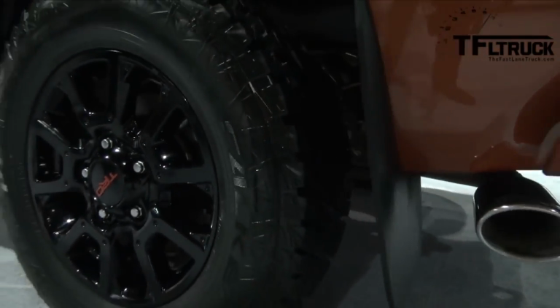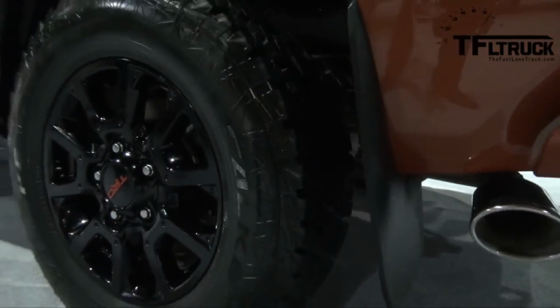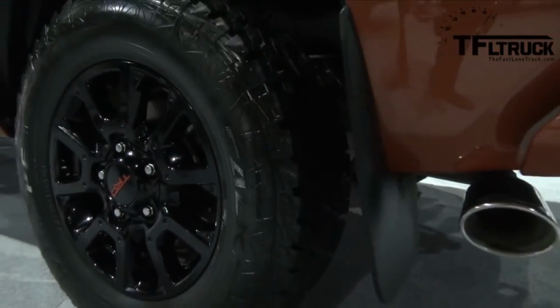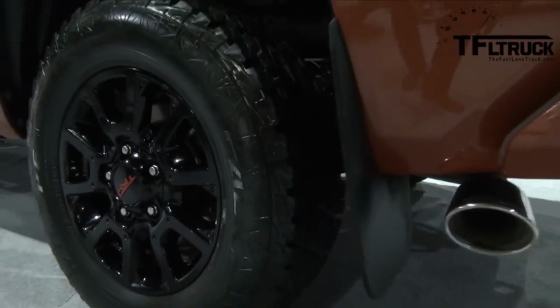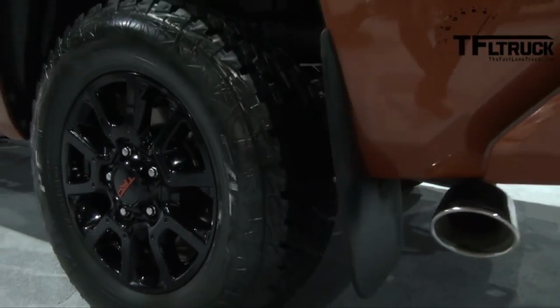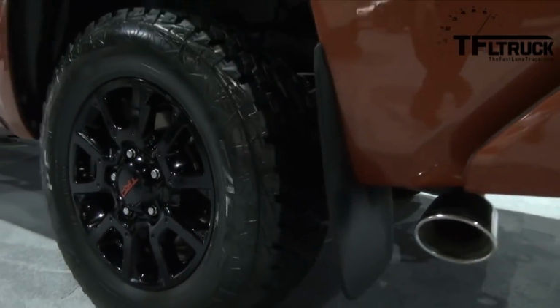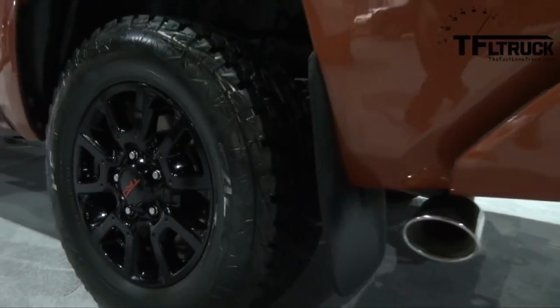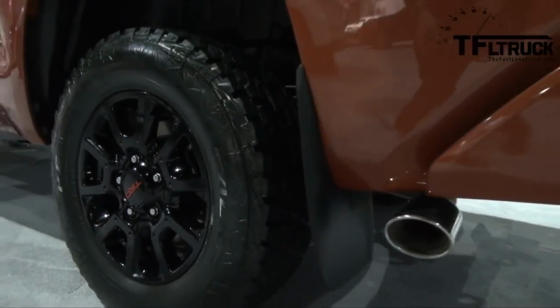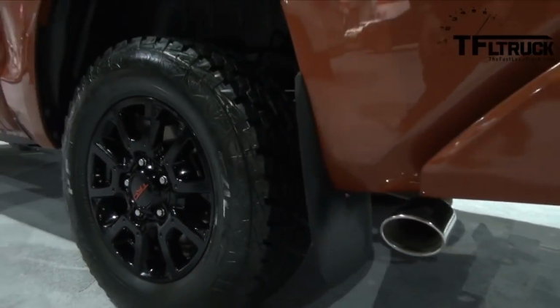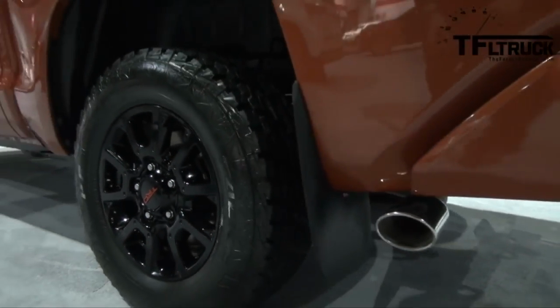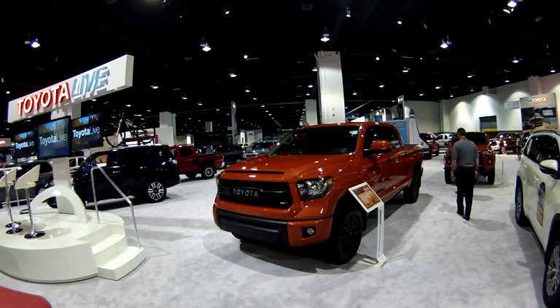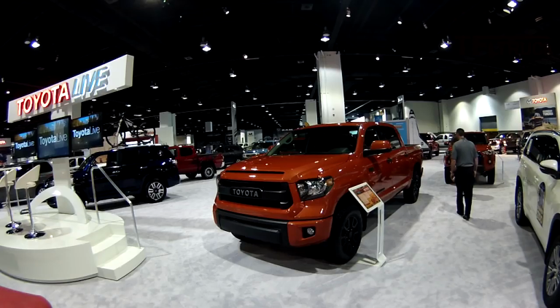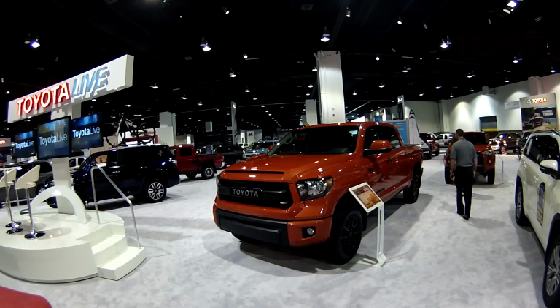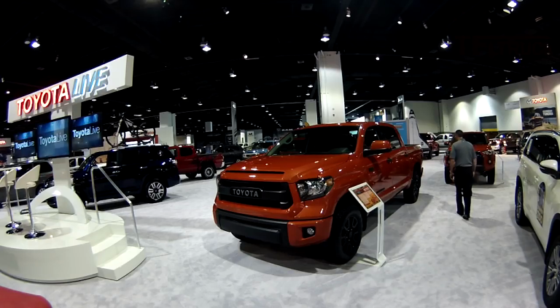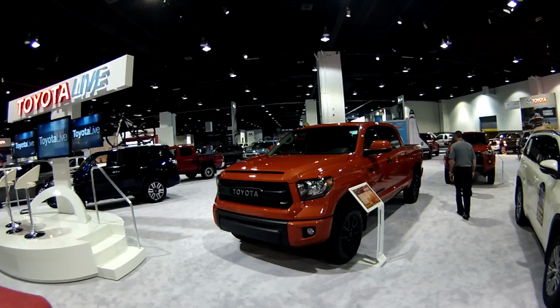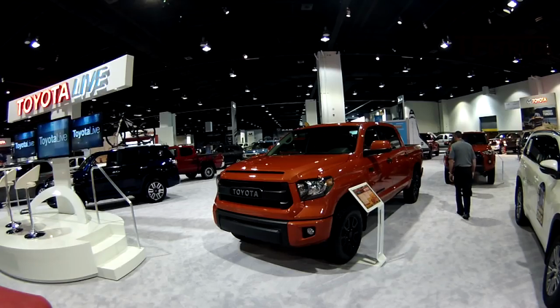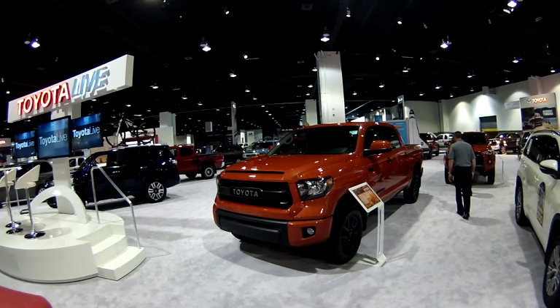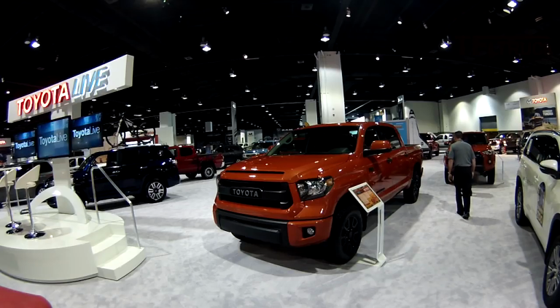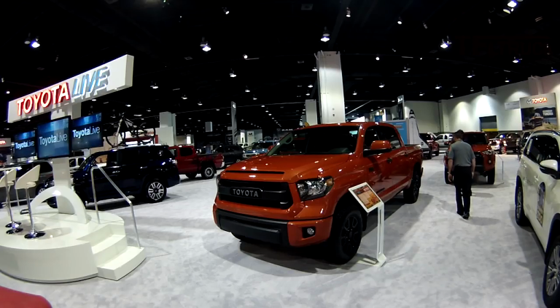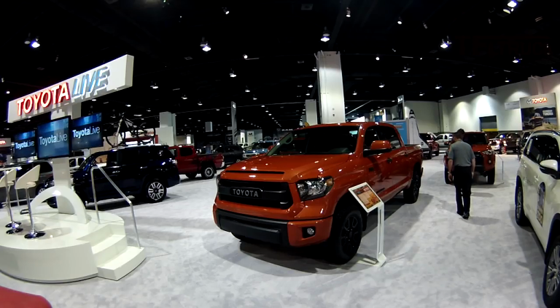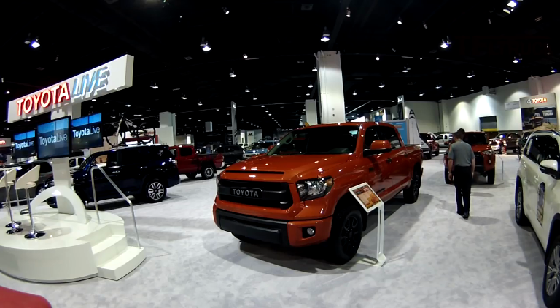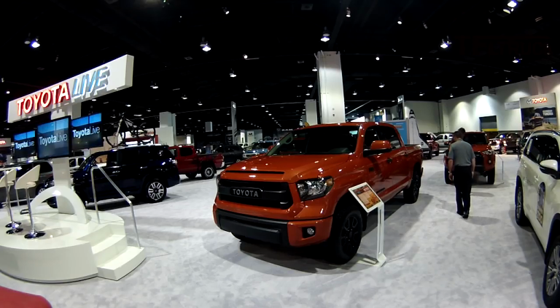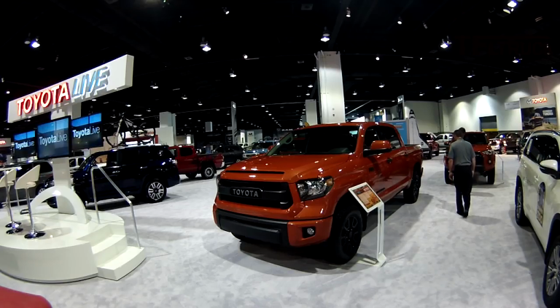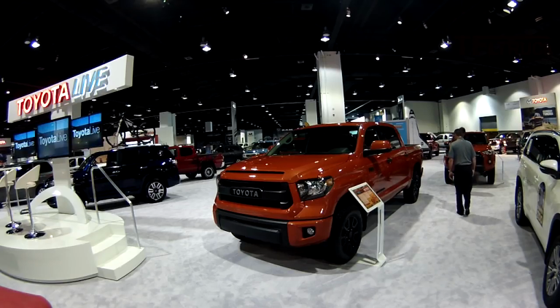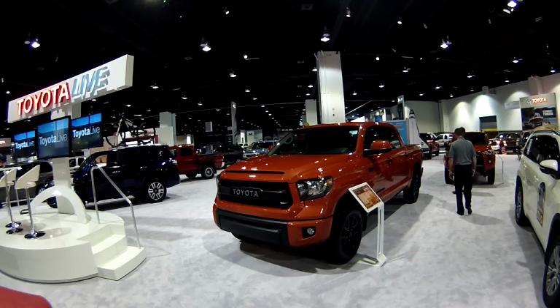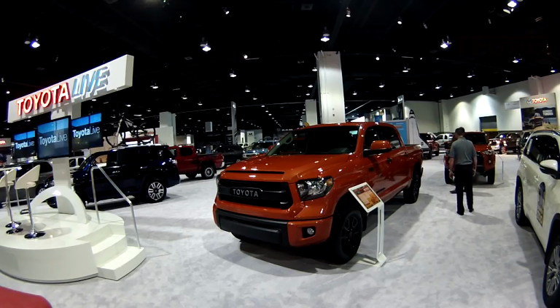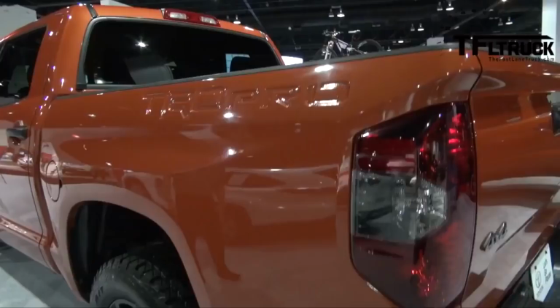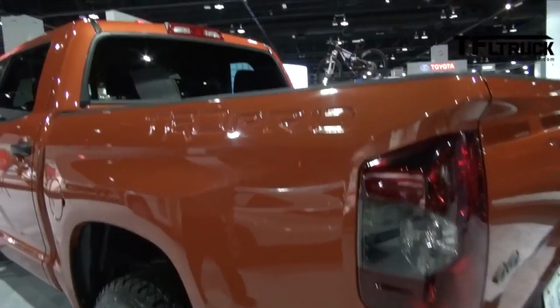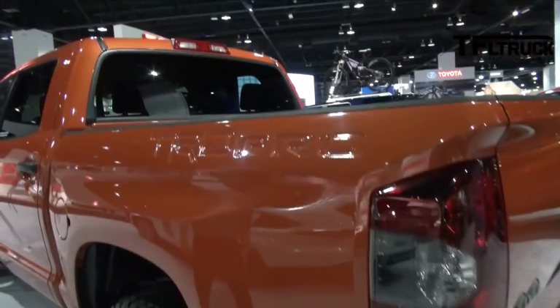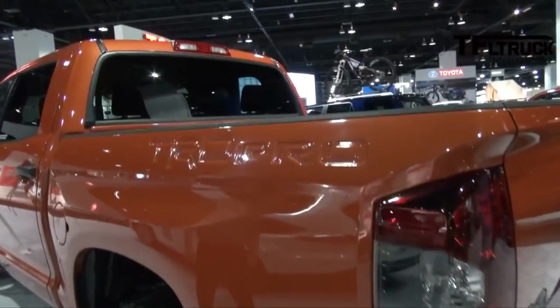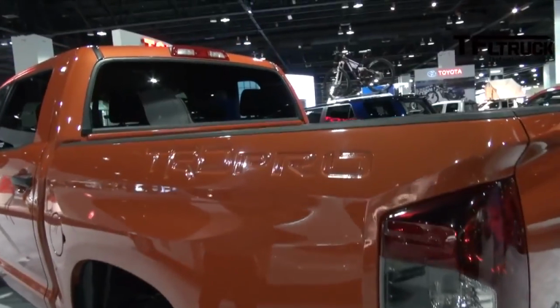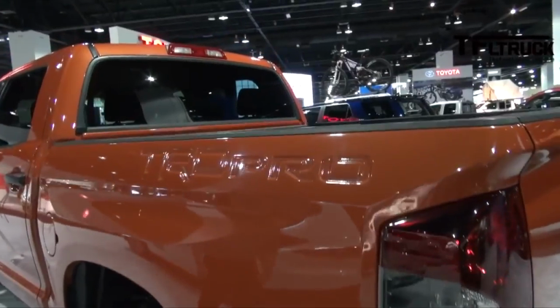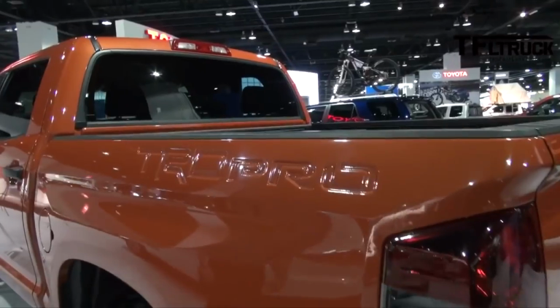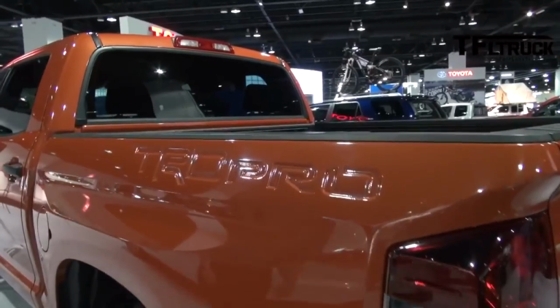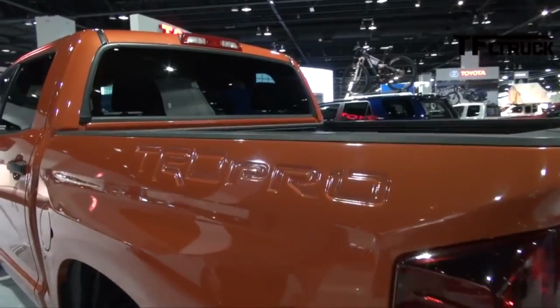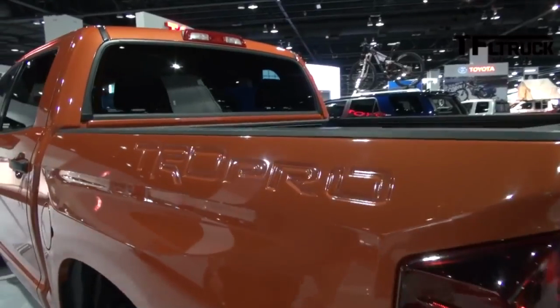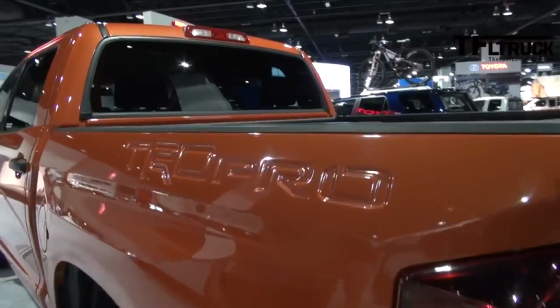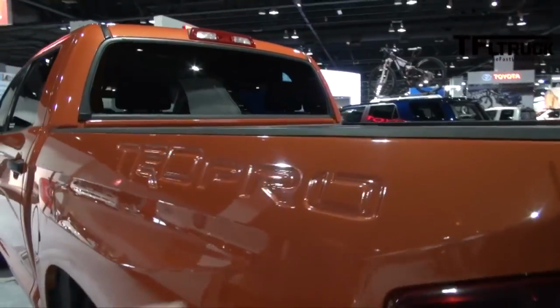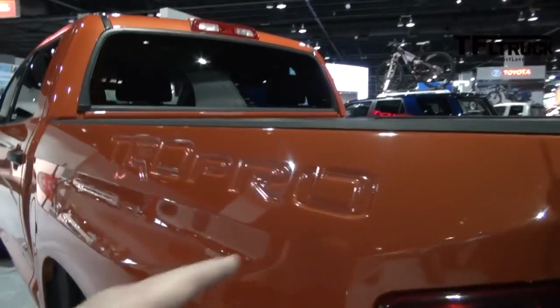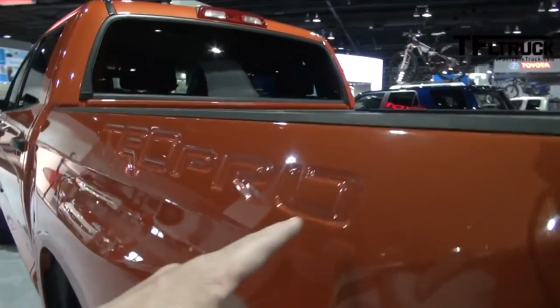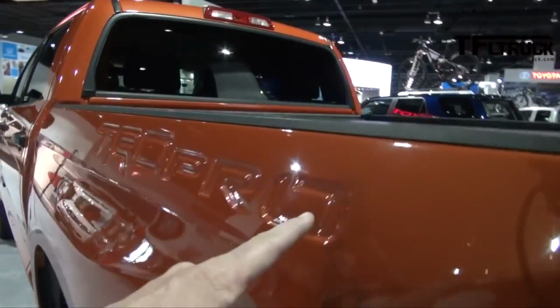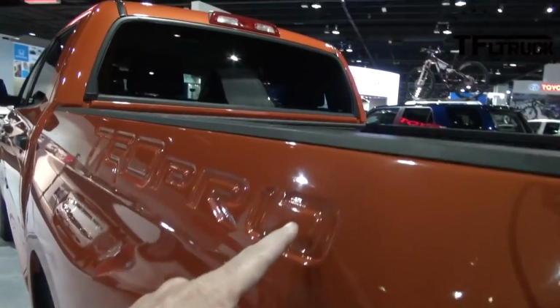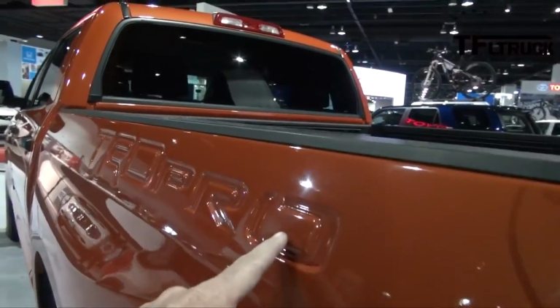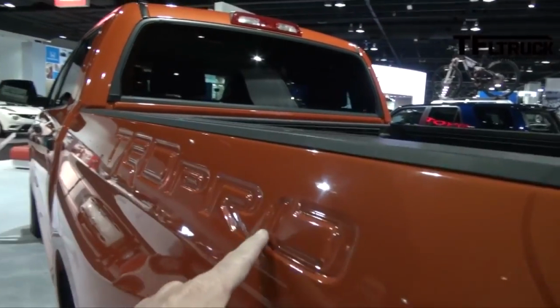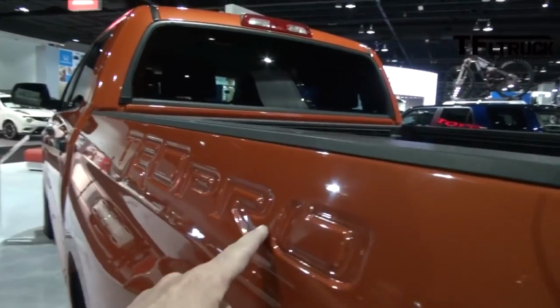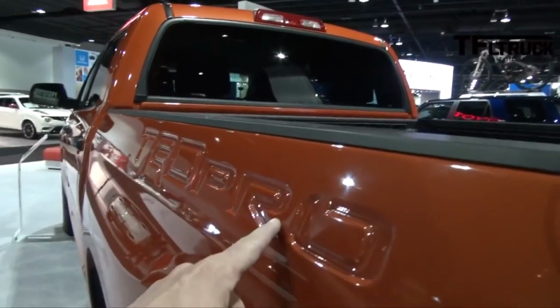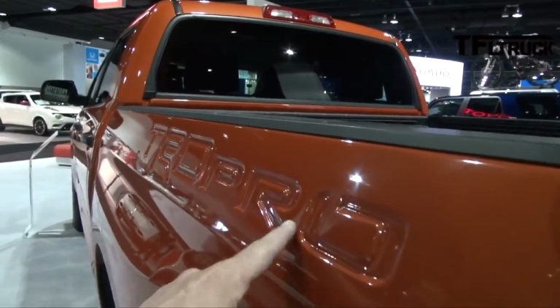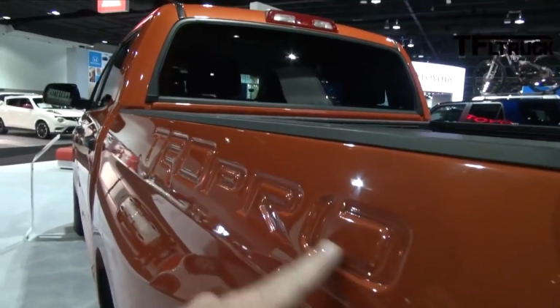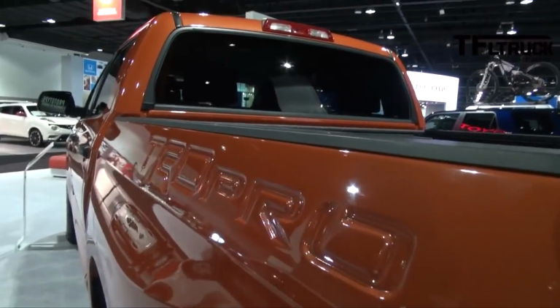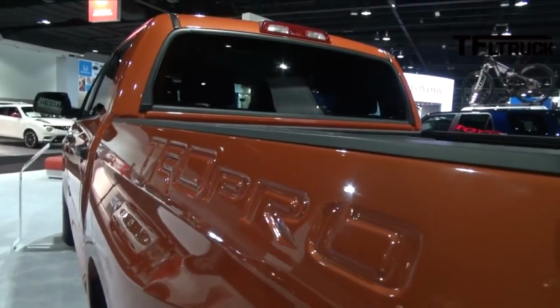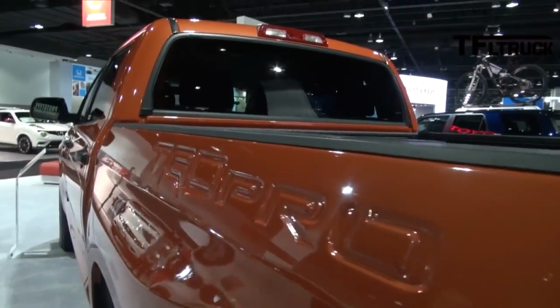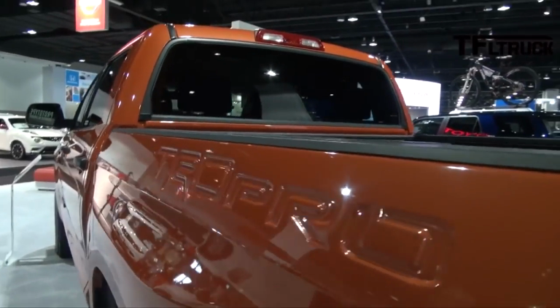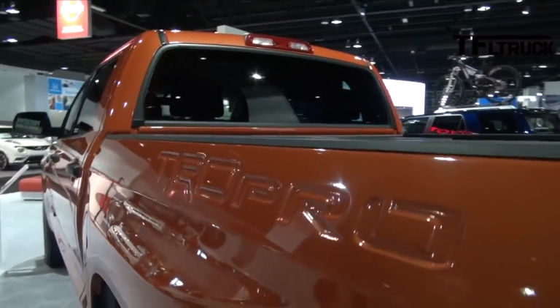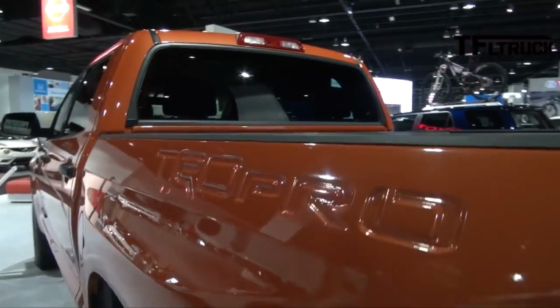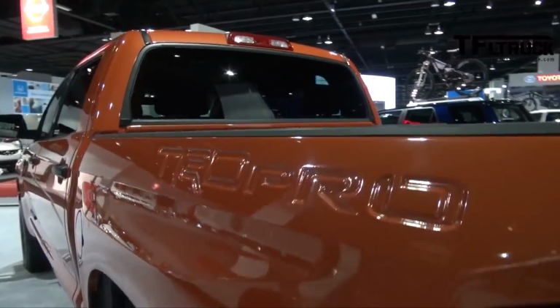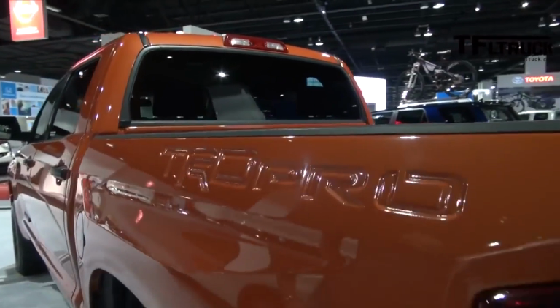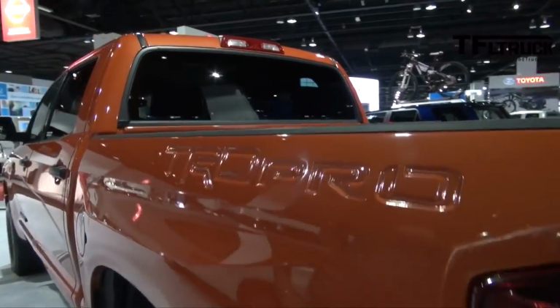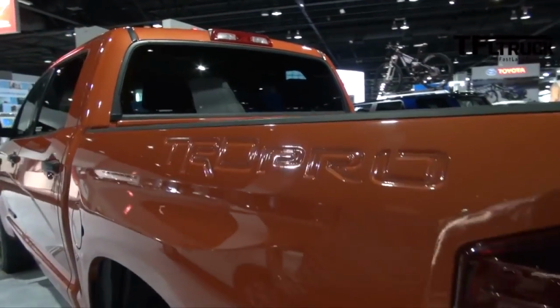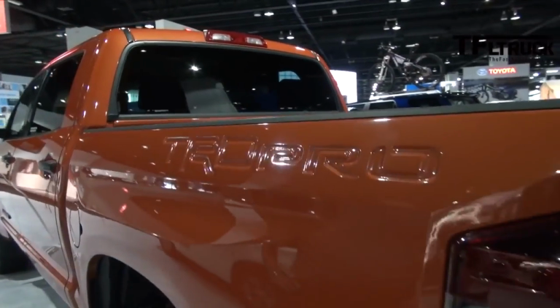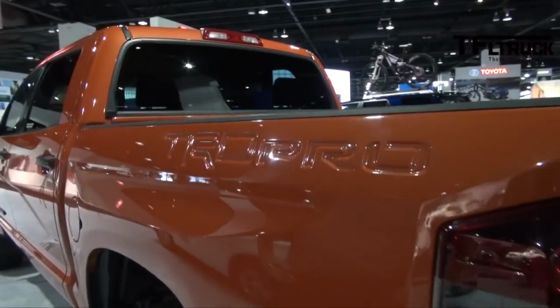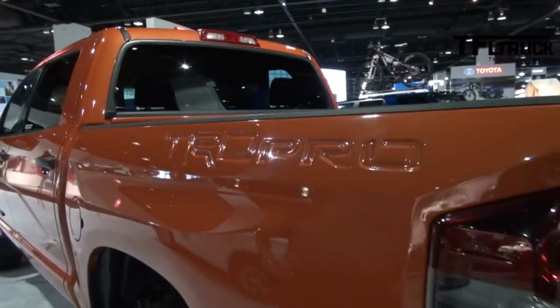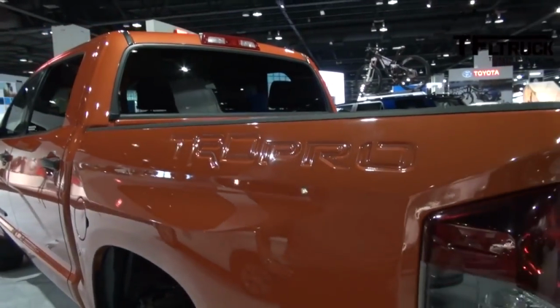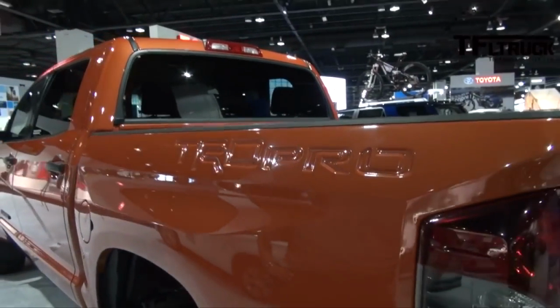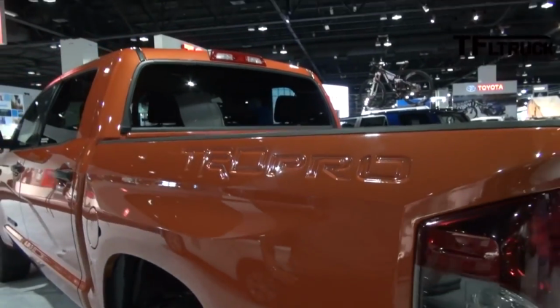Have you raced them? I have not personally. You've got the TRD Pro stamped into the side — that's pretty cool.